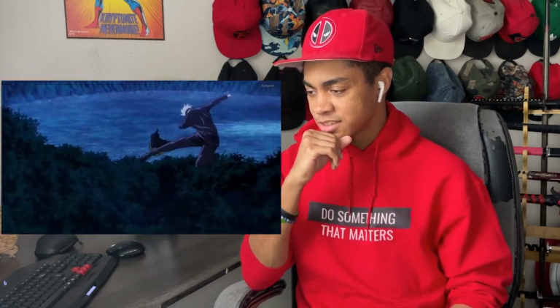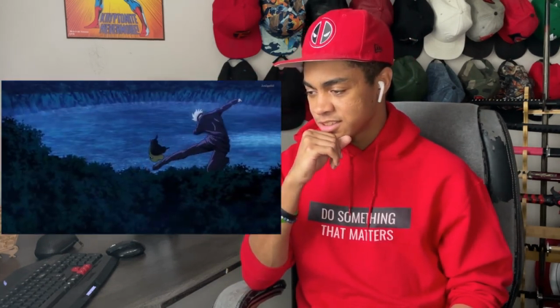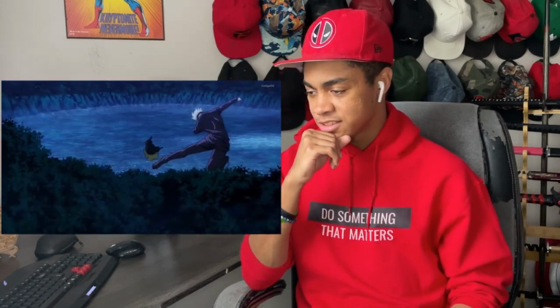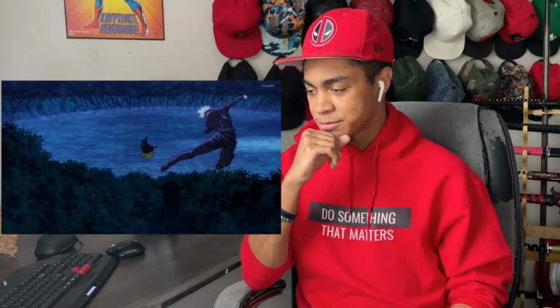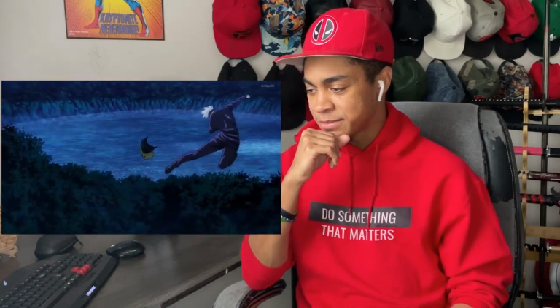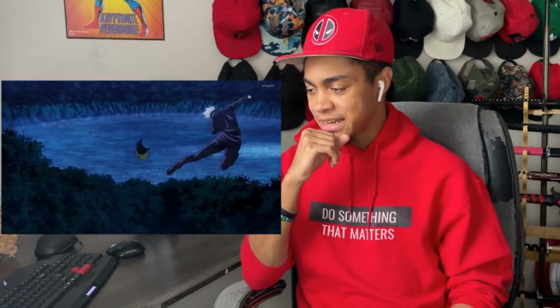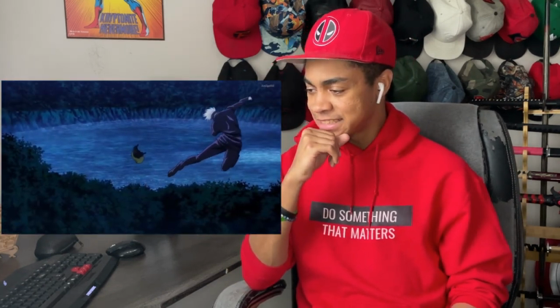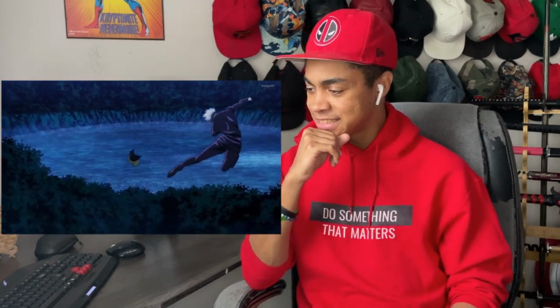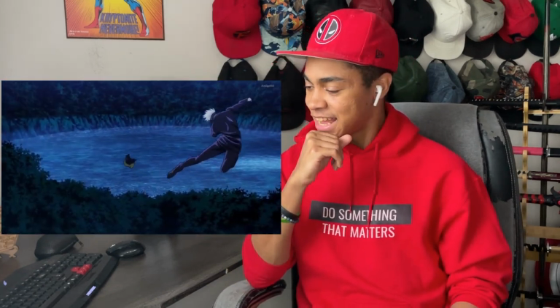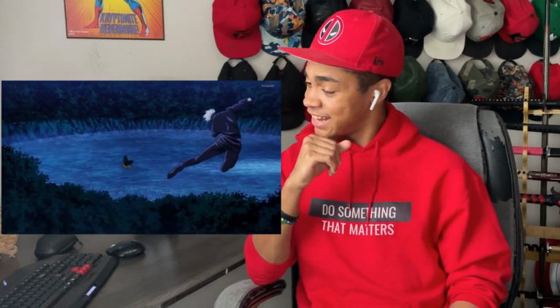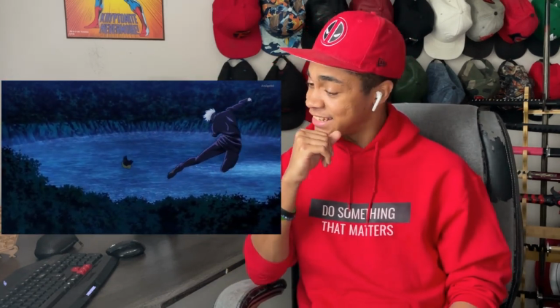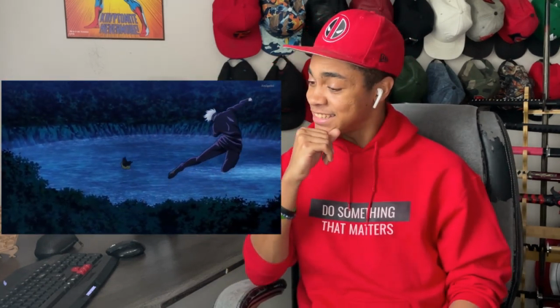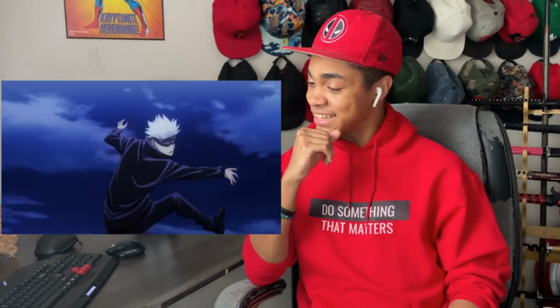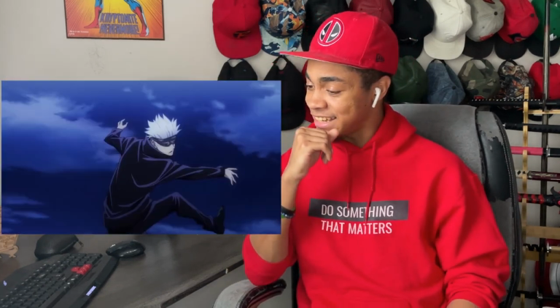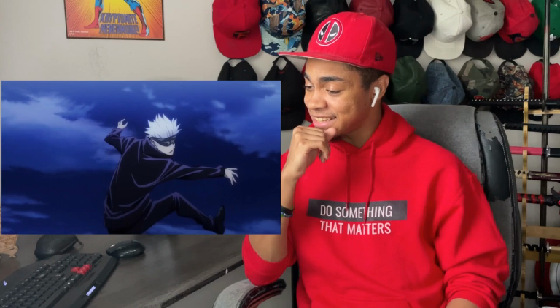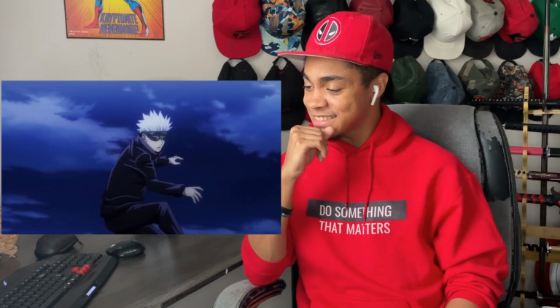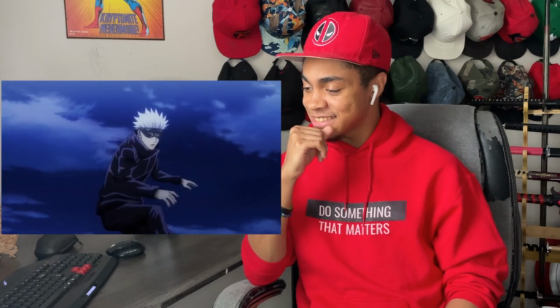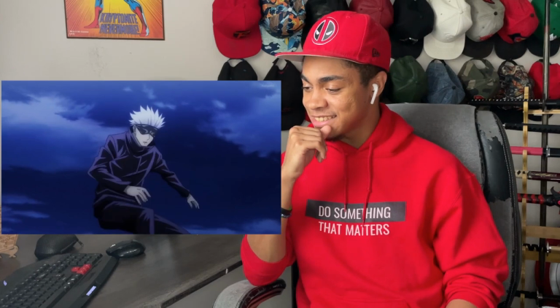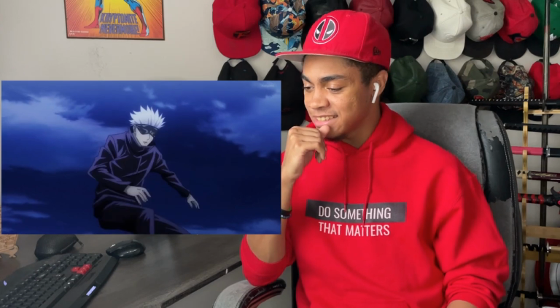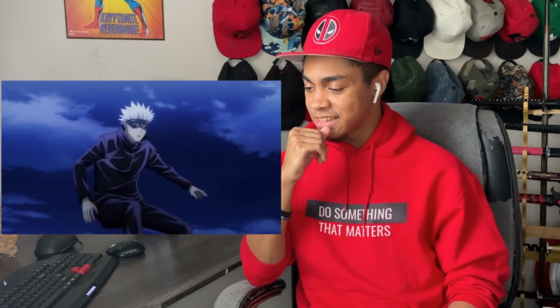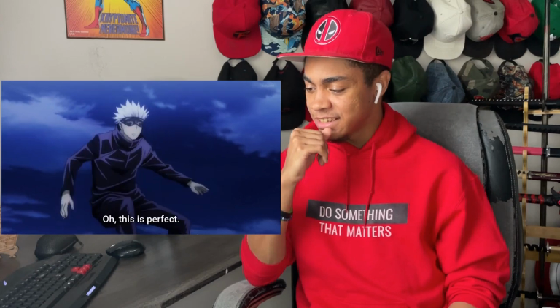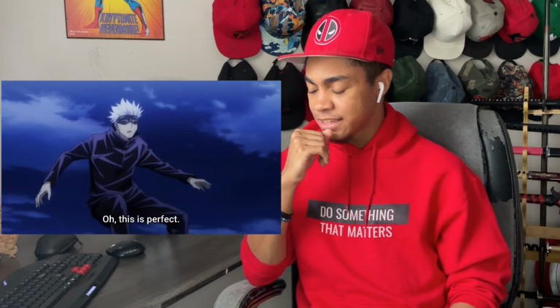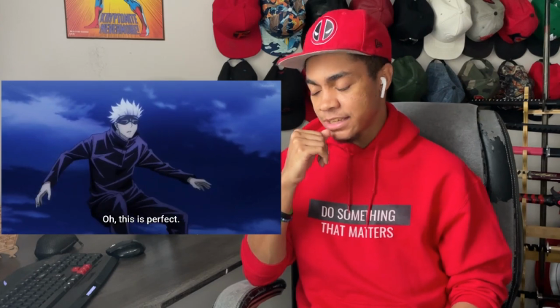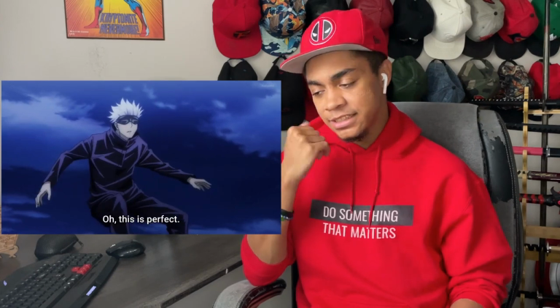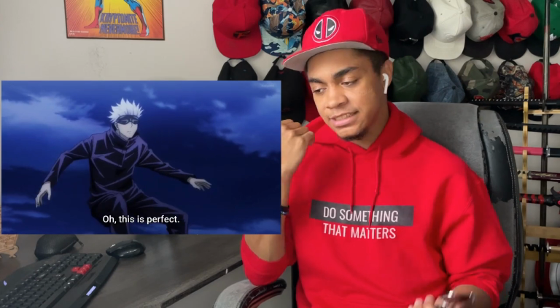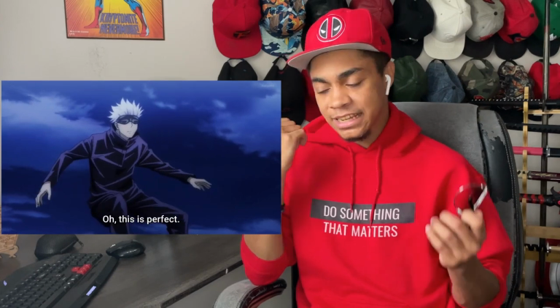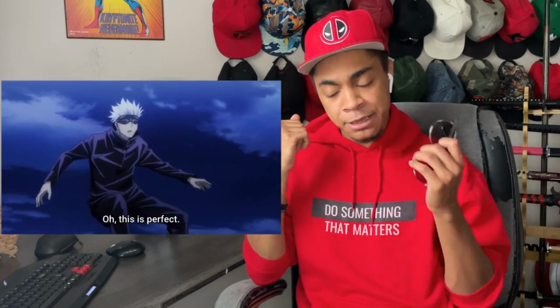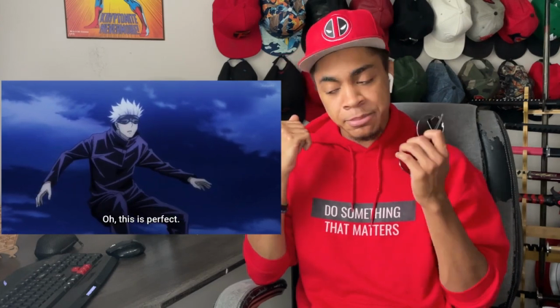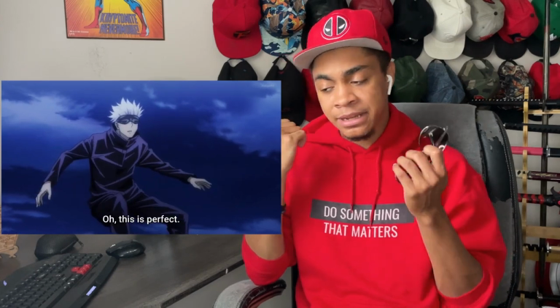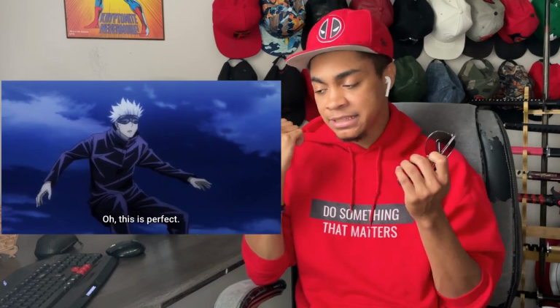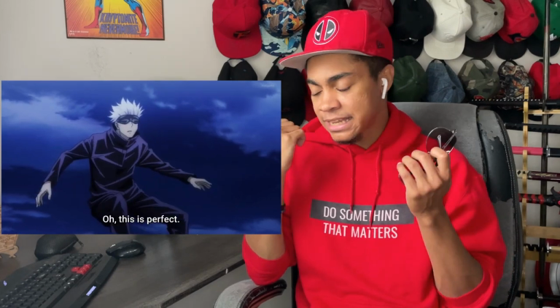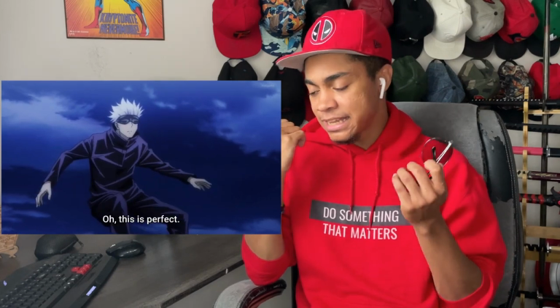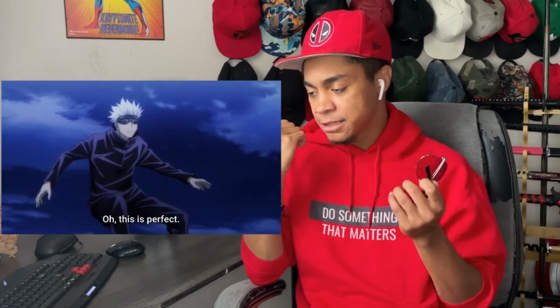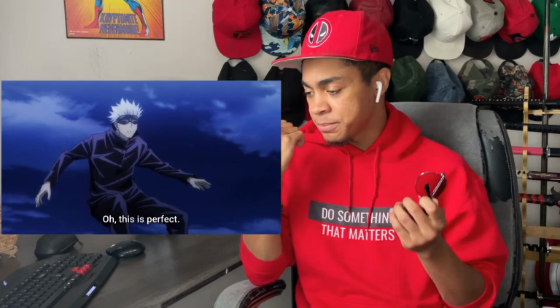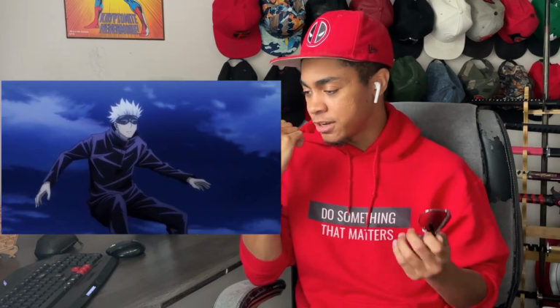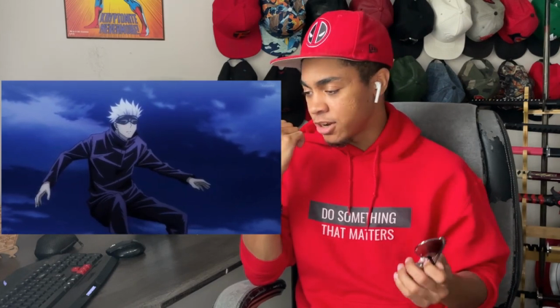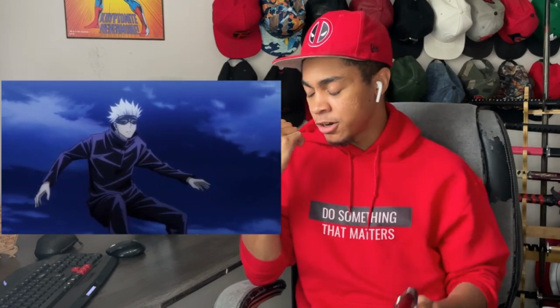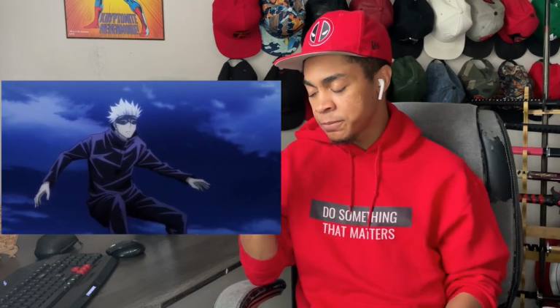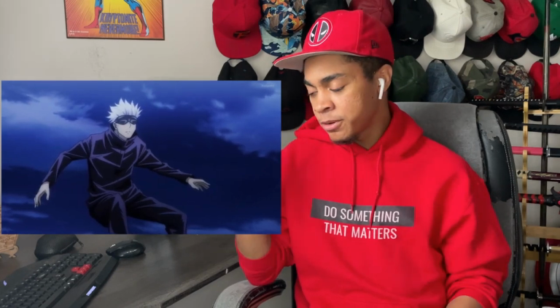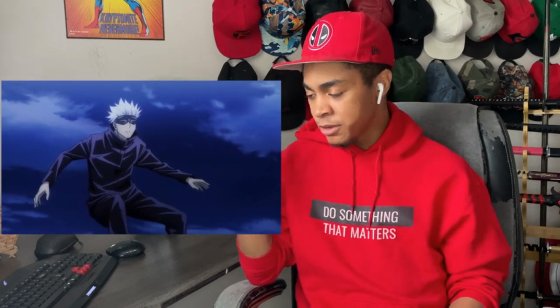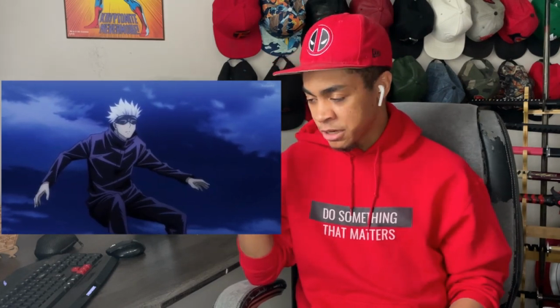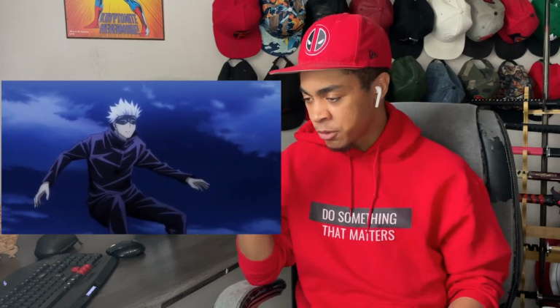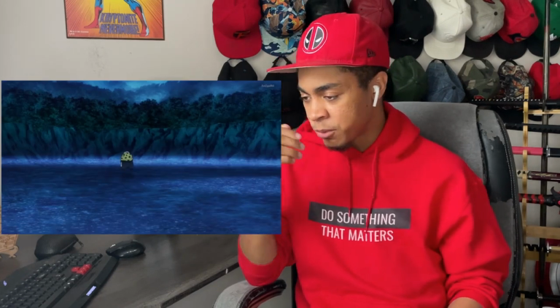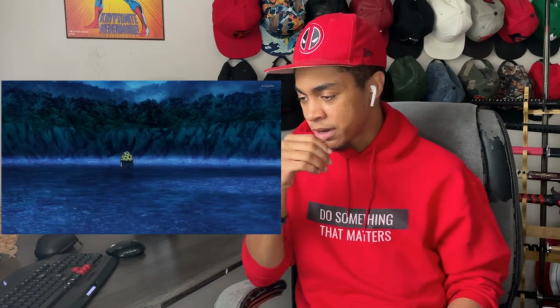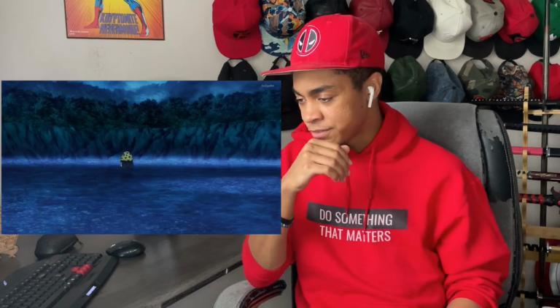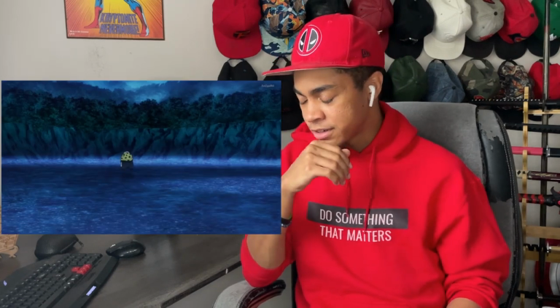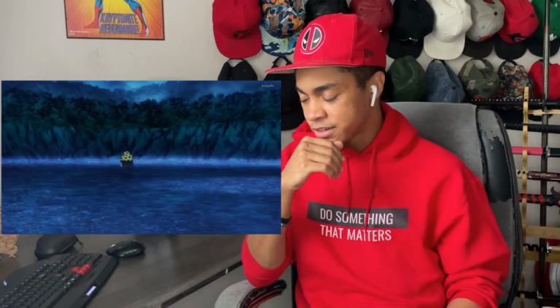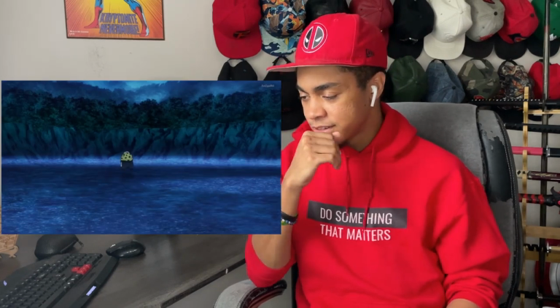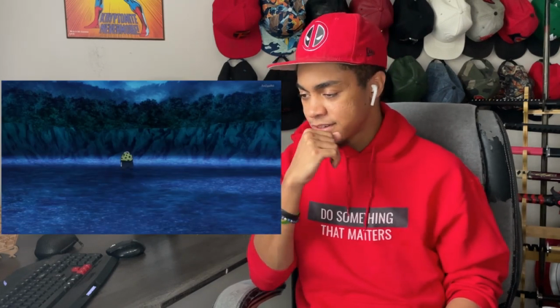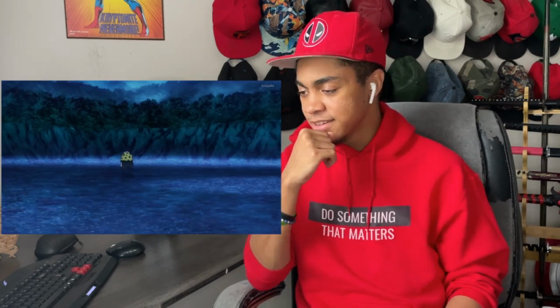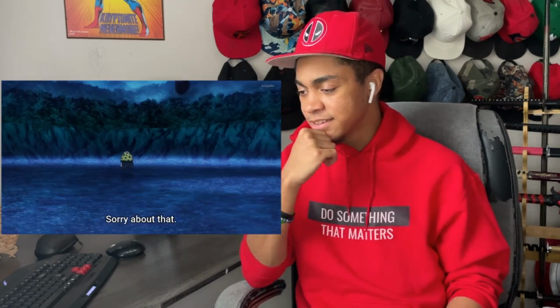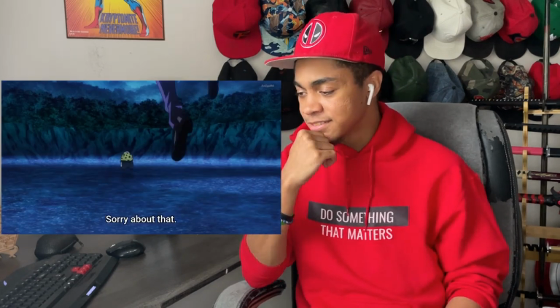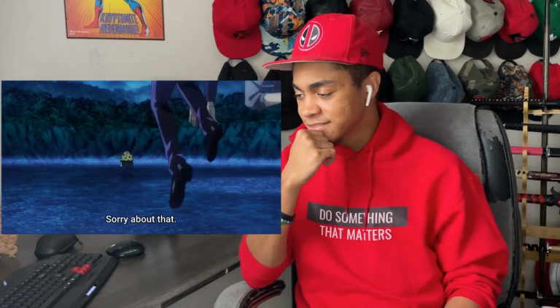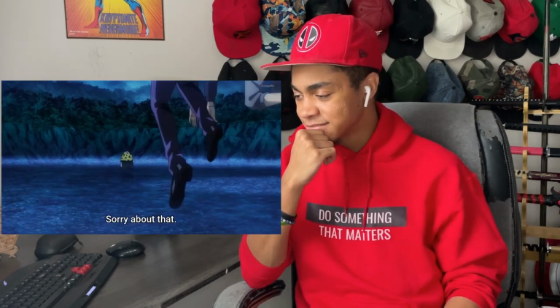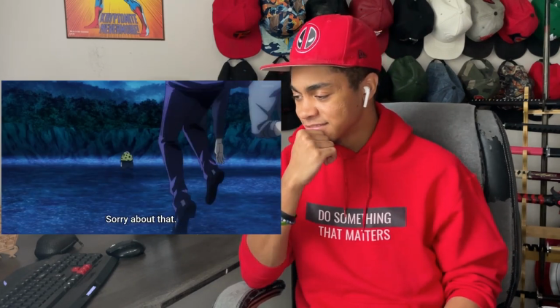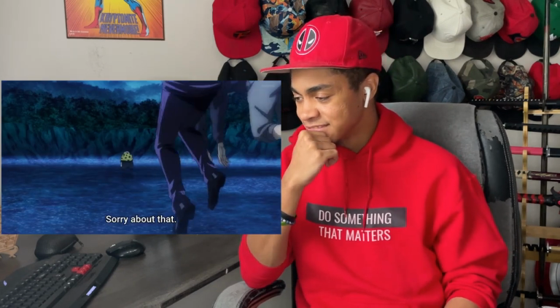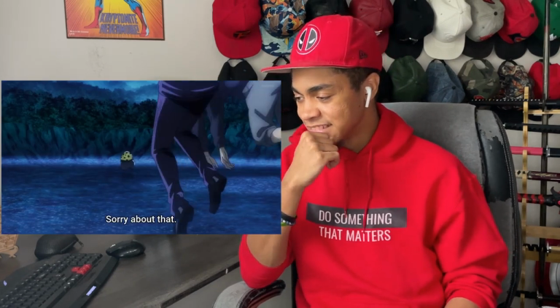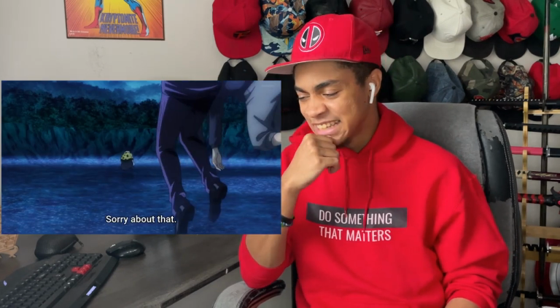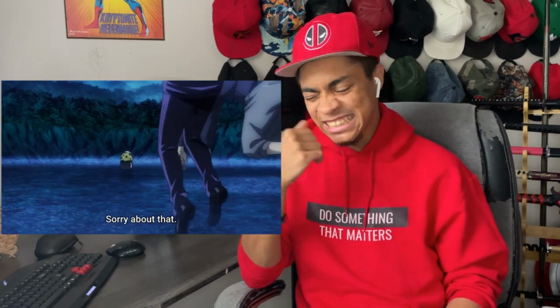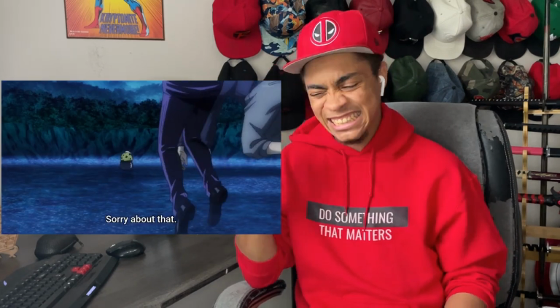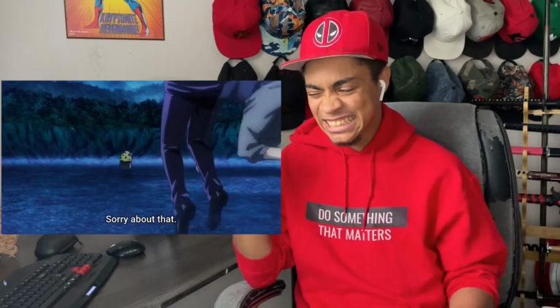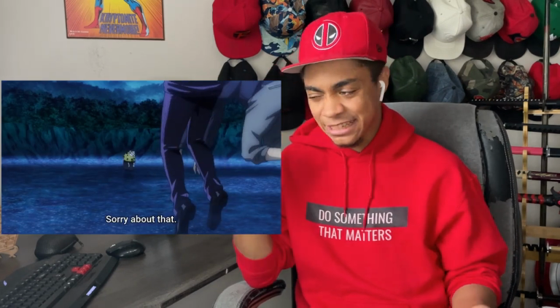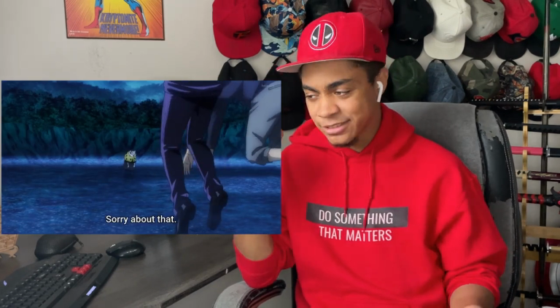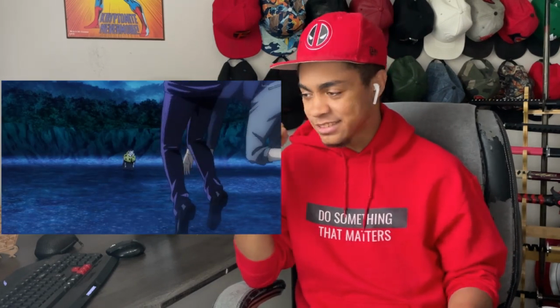Some nice solid kicks. He's not keeping his hands up in guard, but you know, whatever. Details.